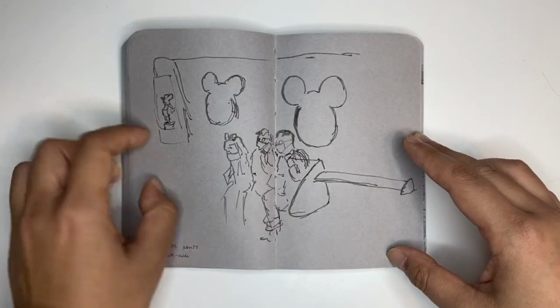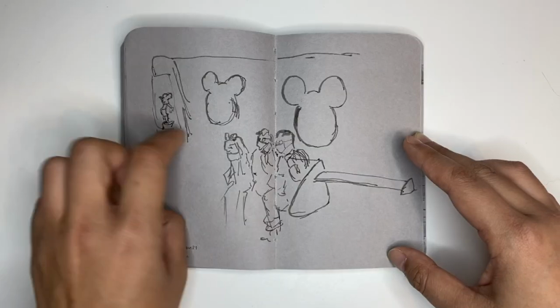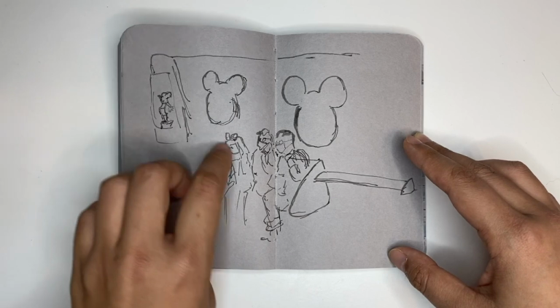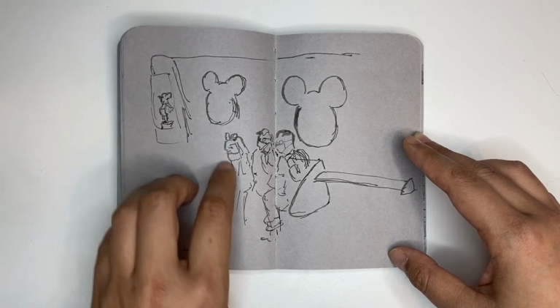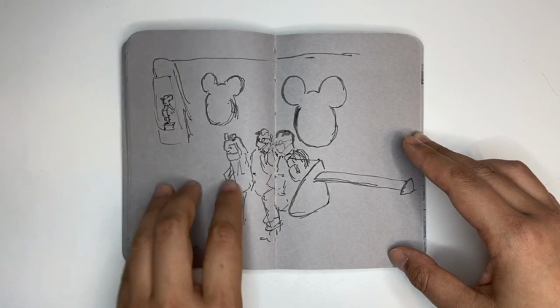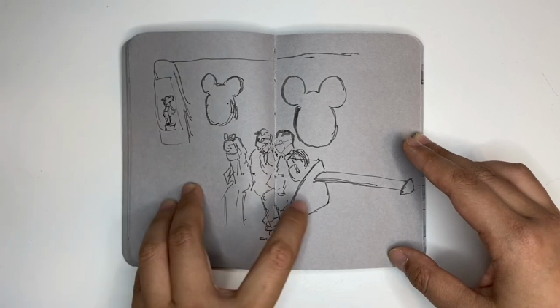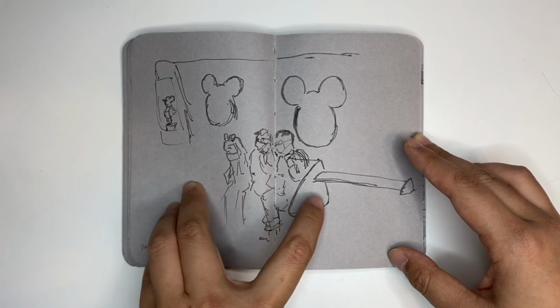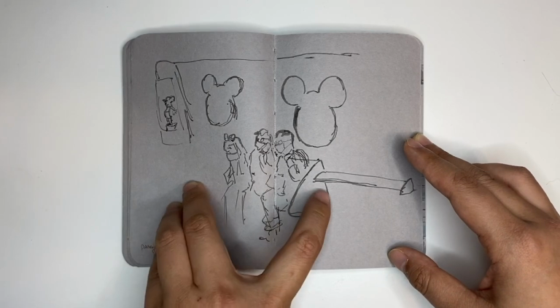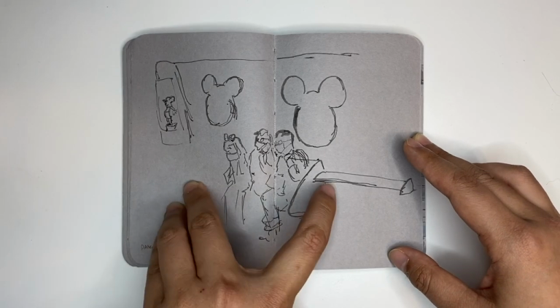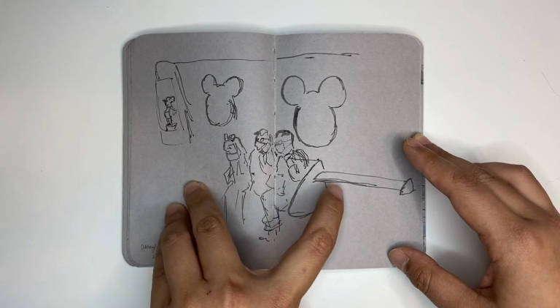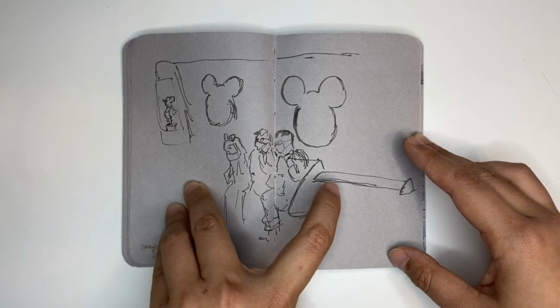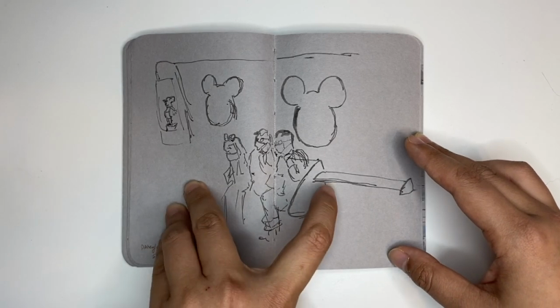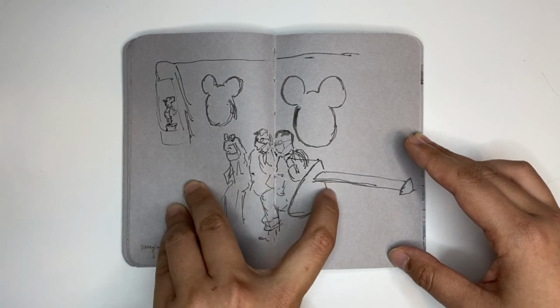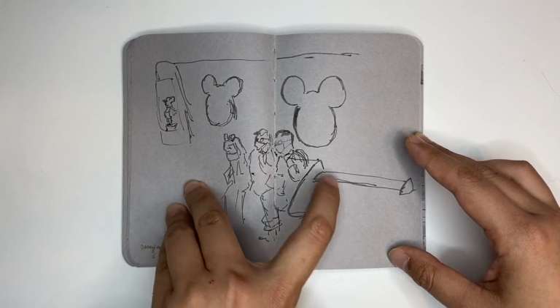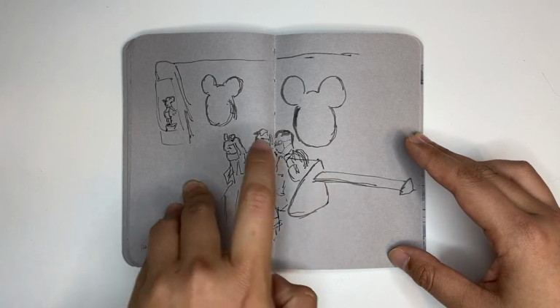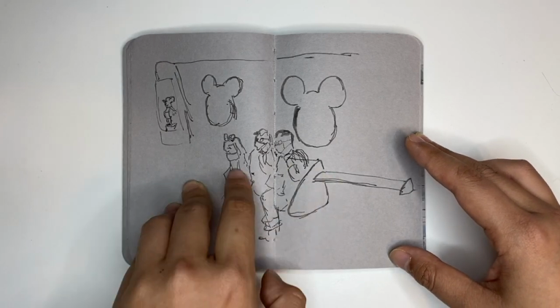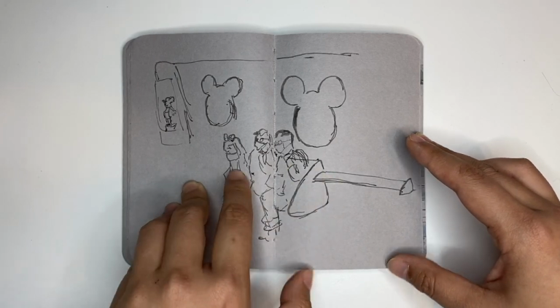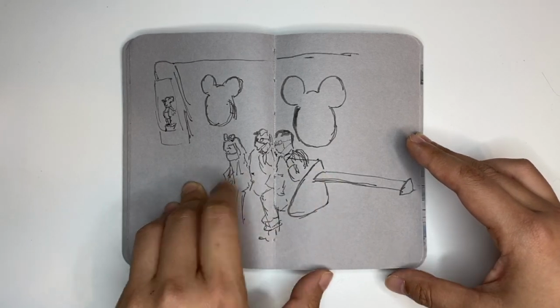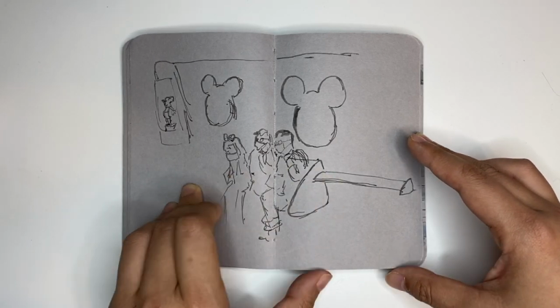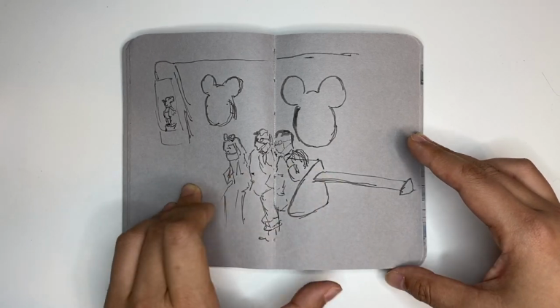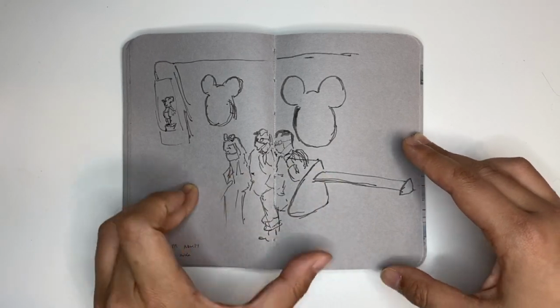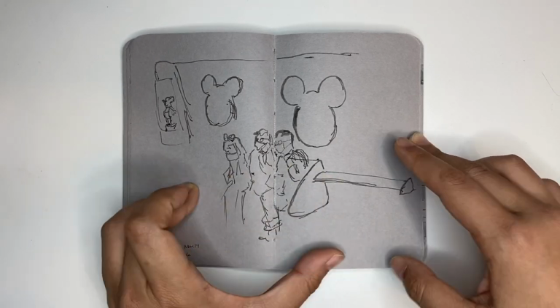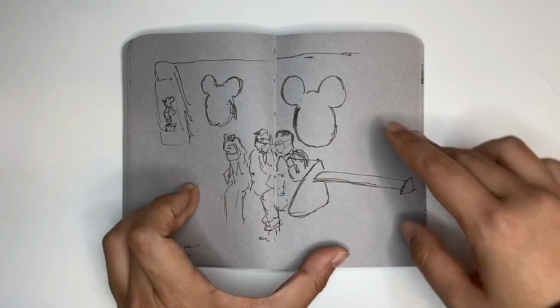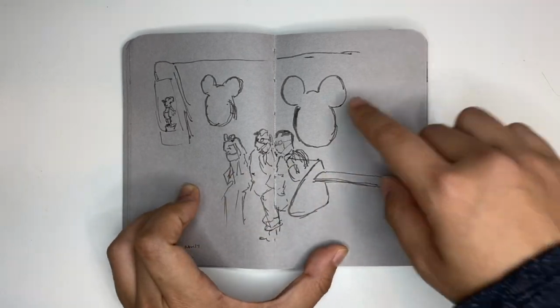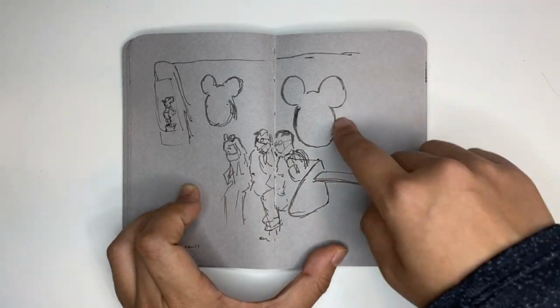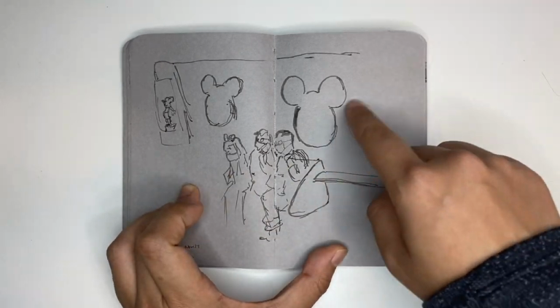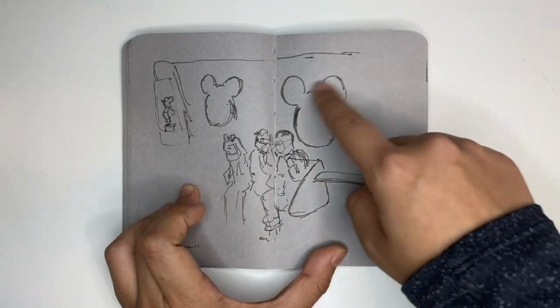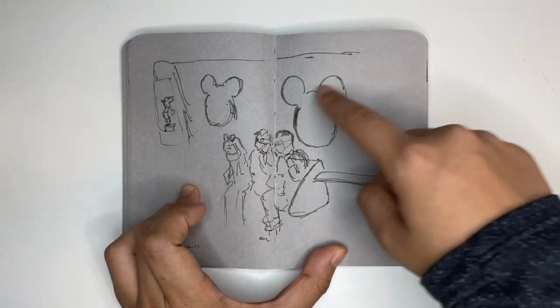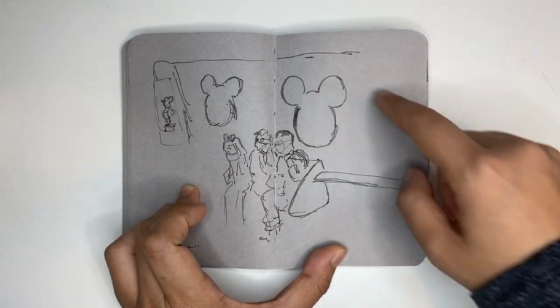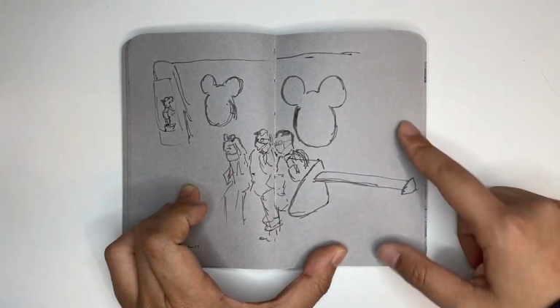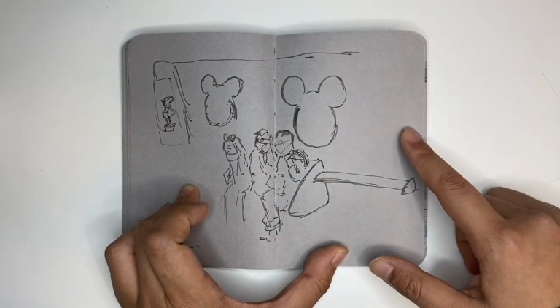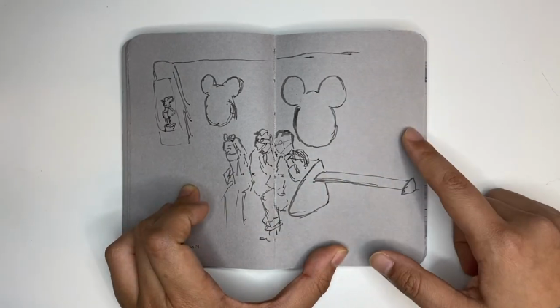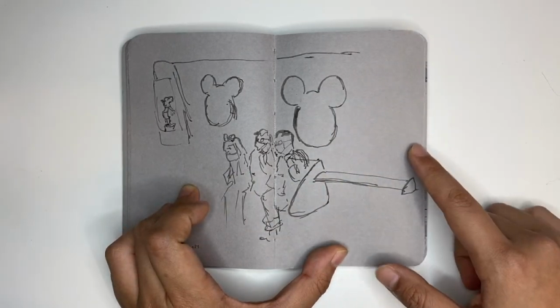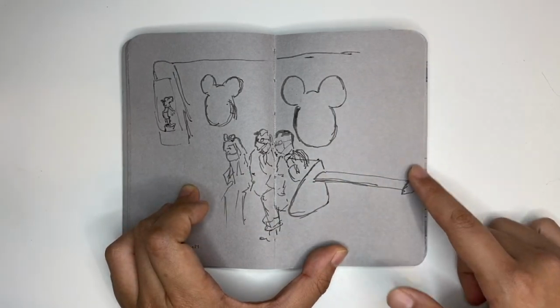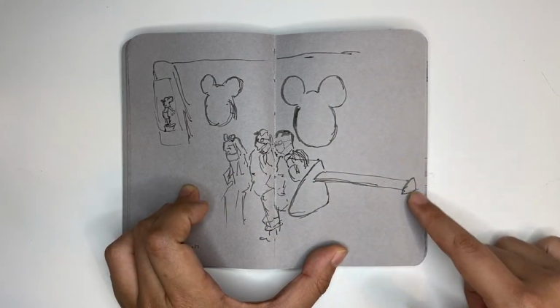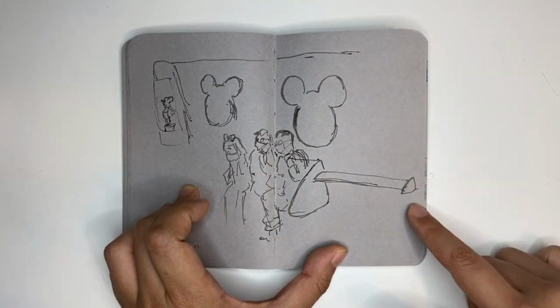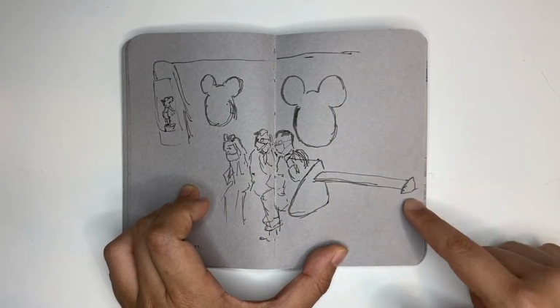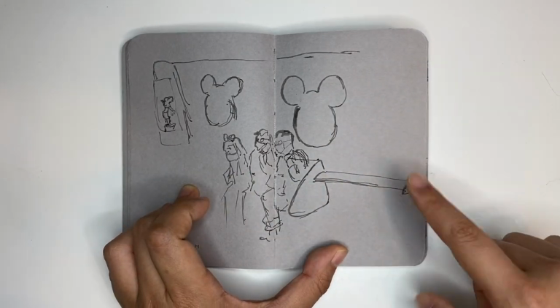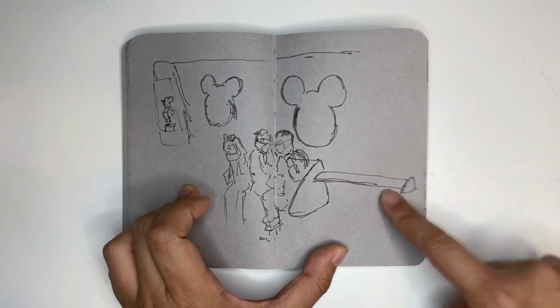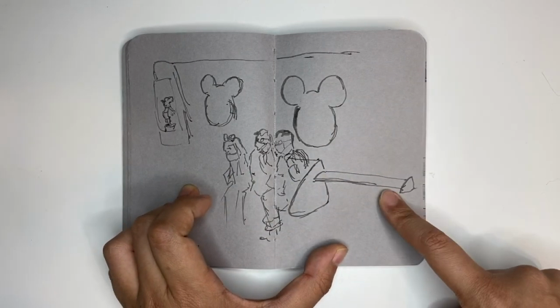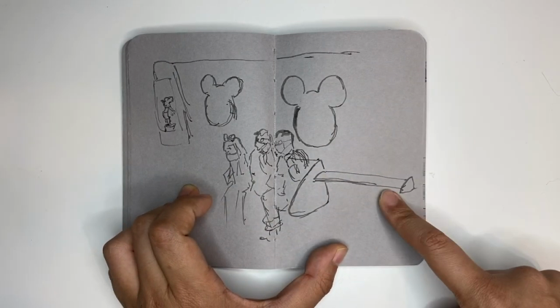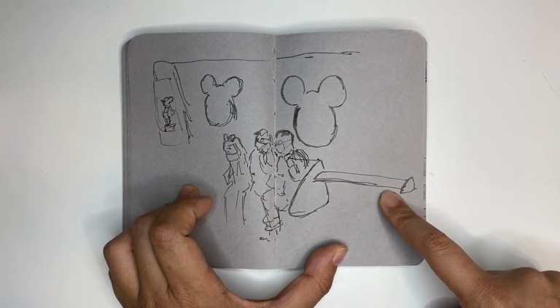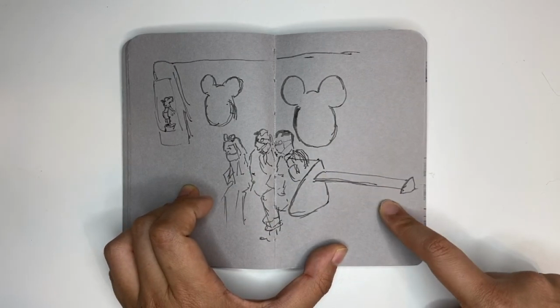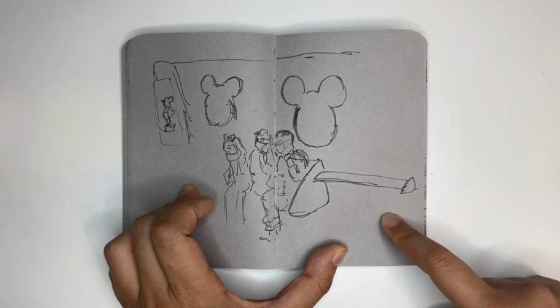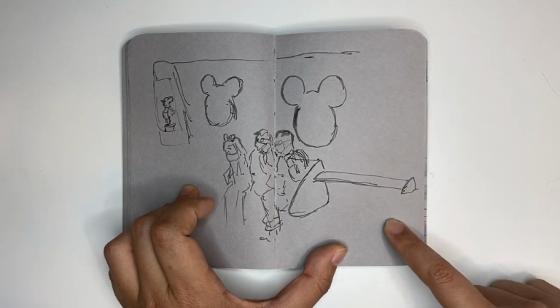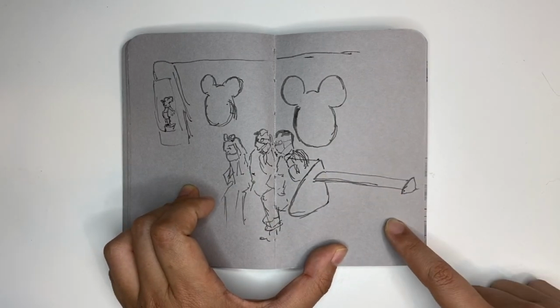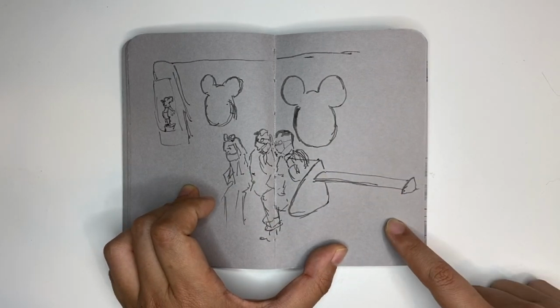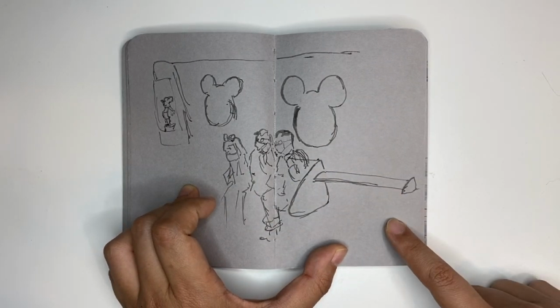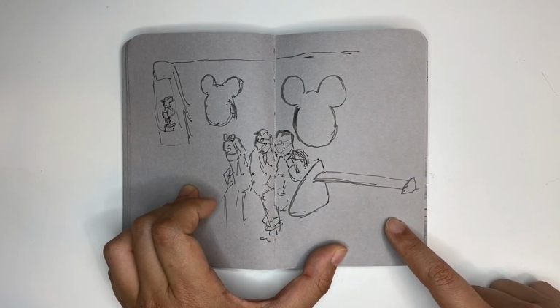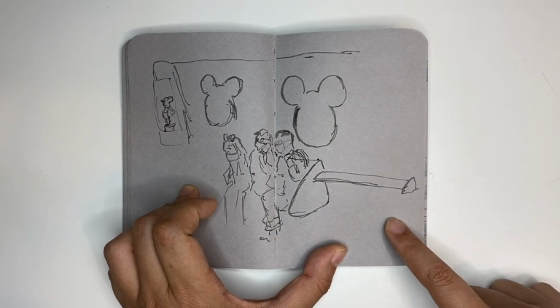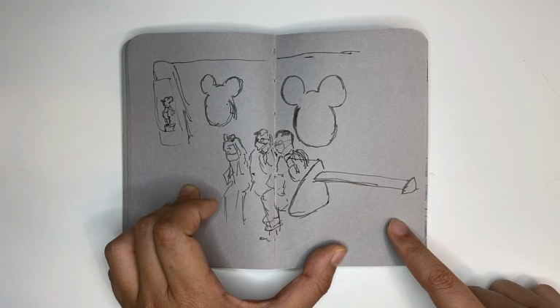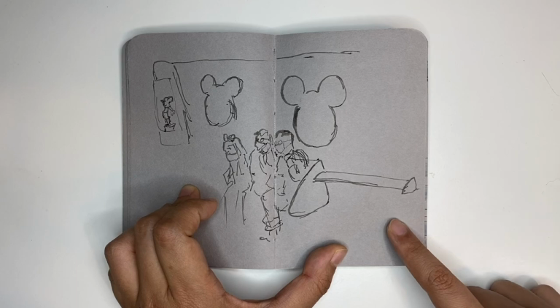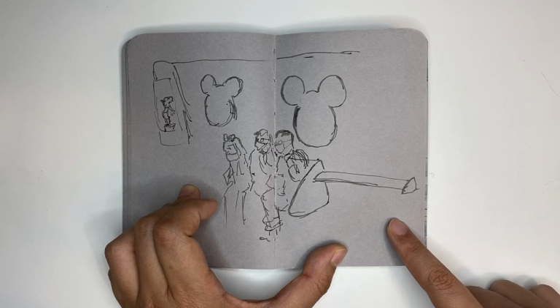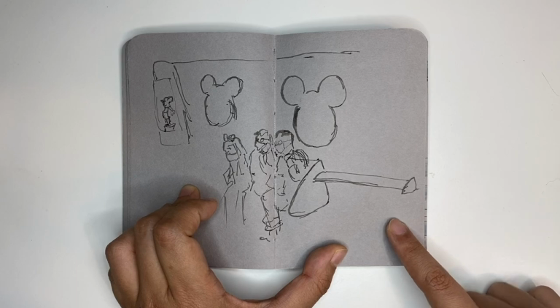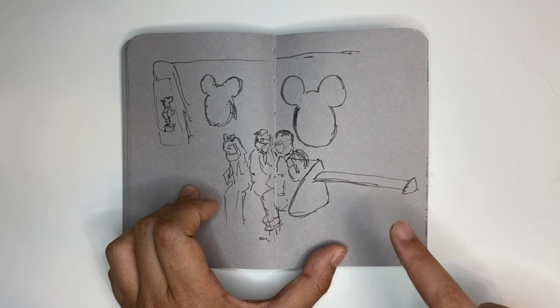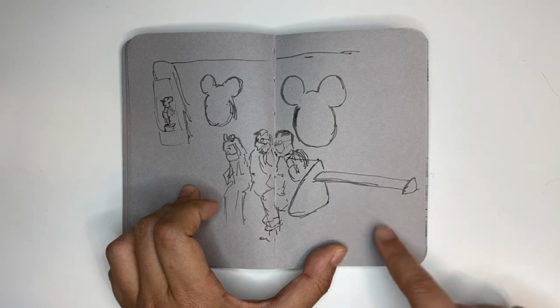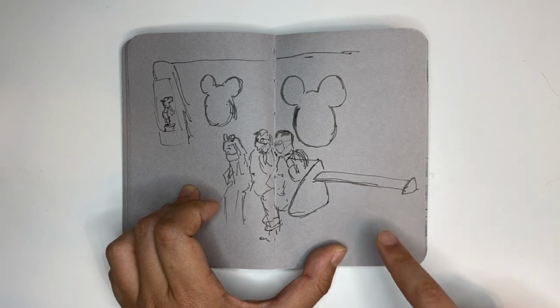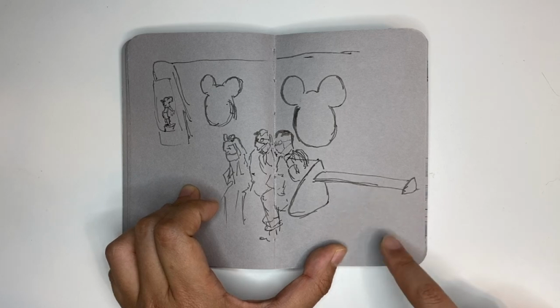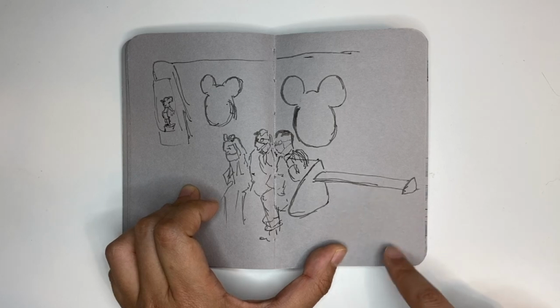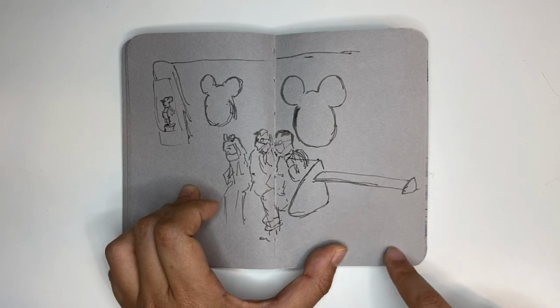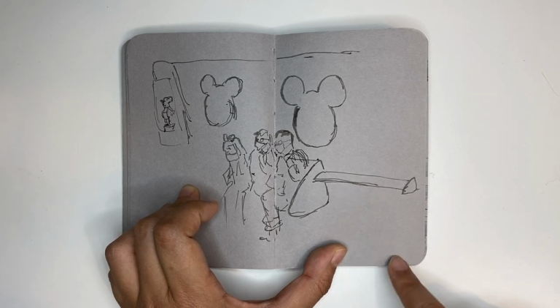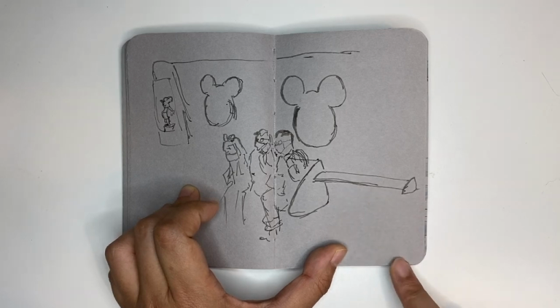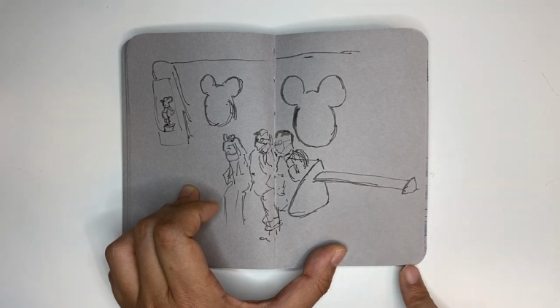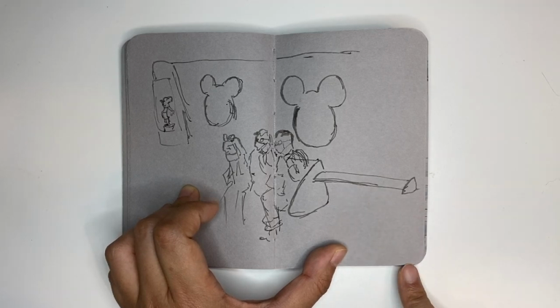This is actually on the MTR to Disneyland — you can see the Disney shape. But the train ride was only about five minutes, so this was all I could get in in five minutes.